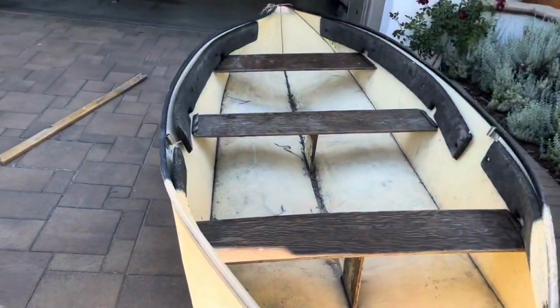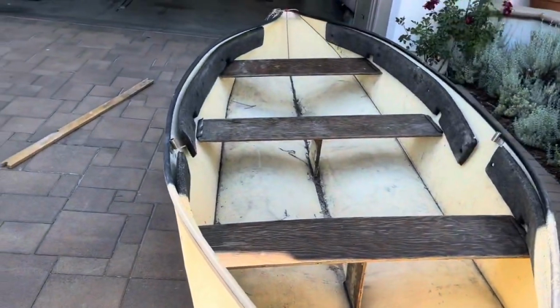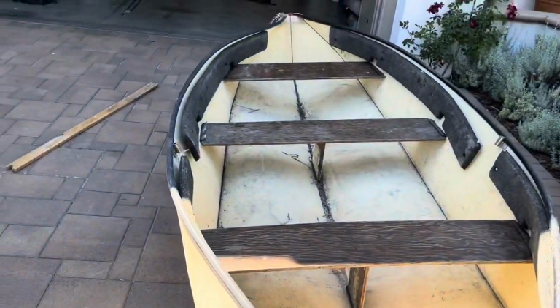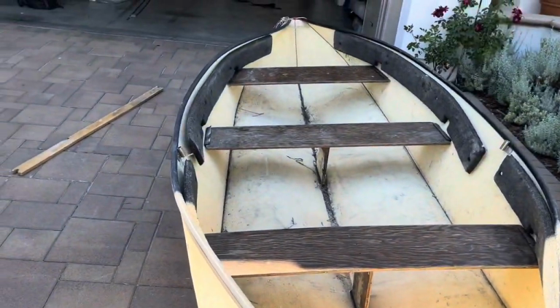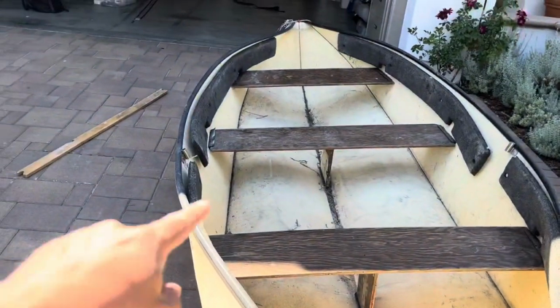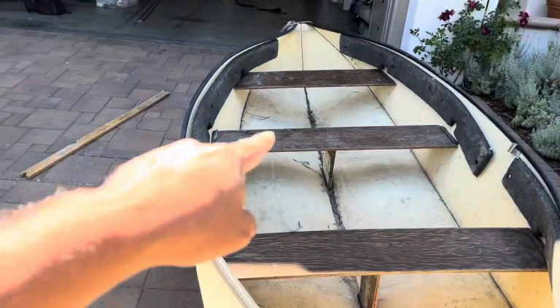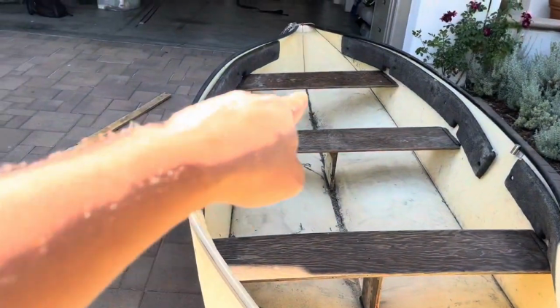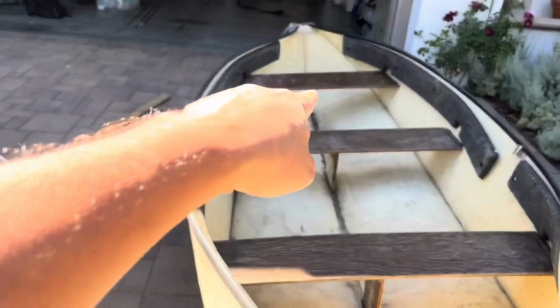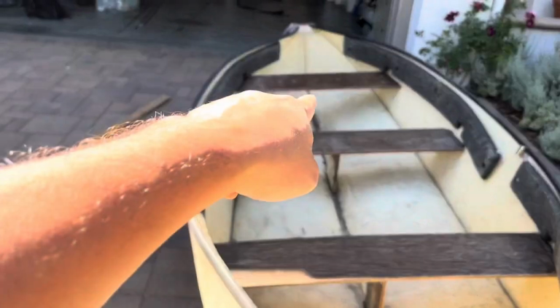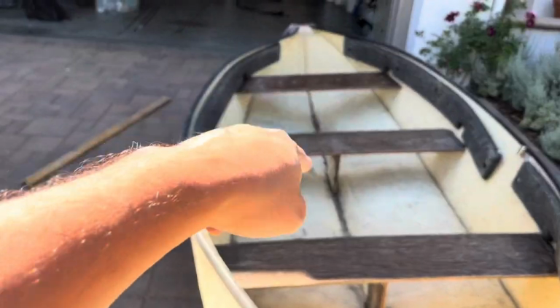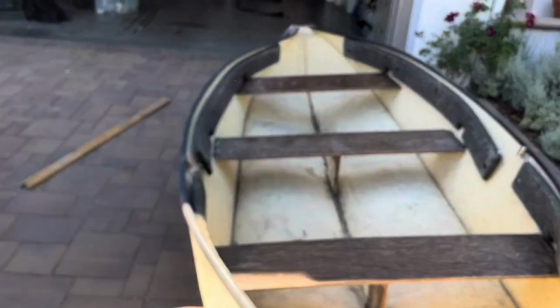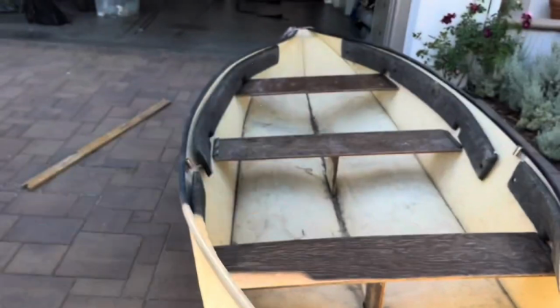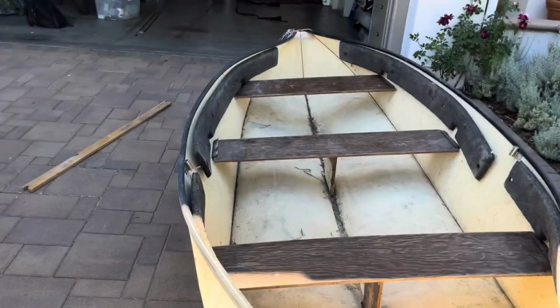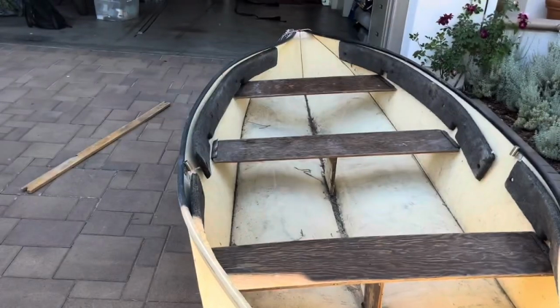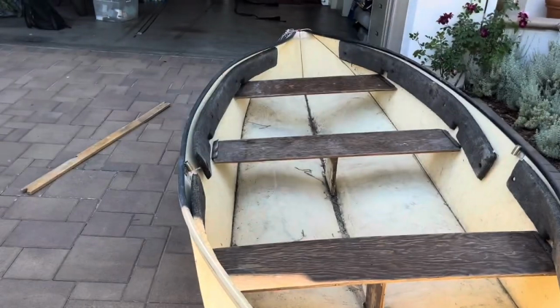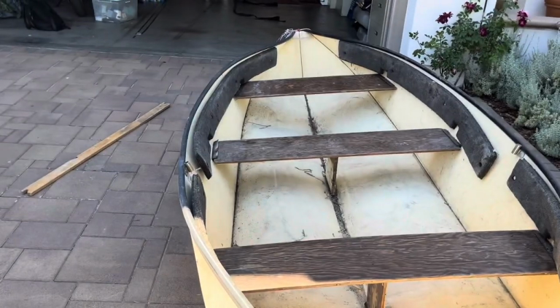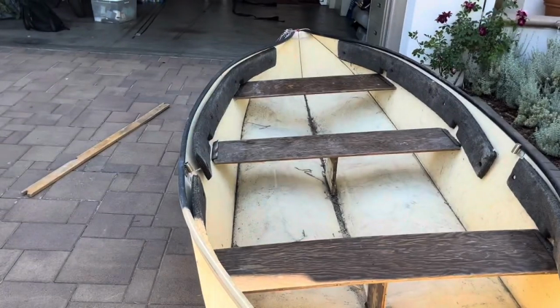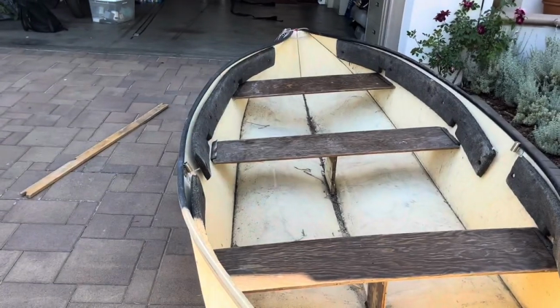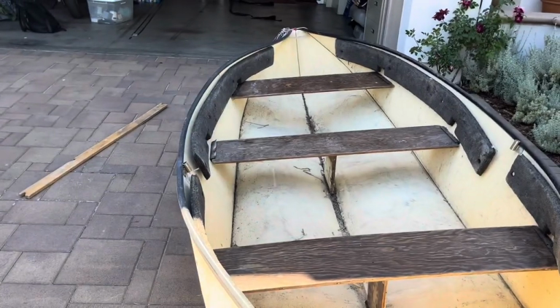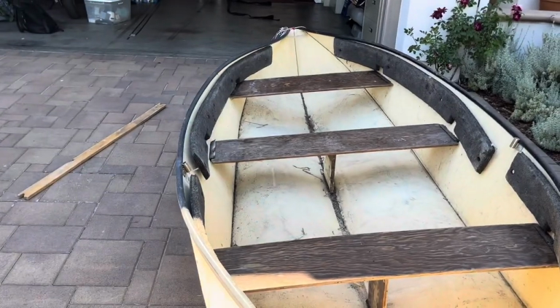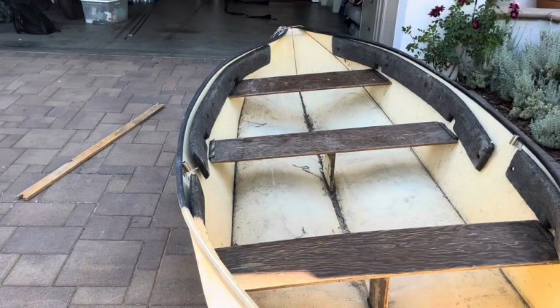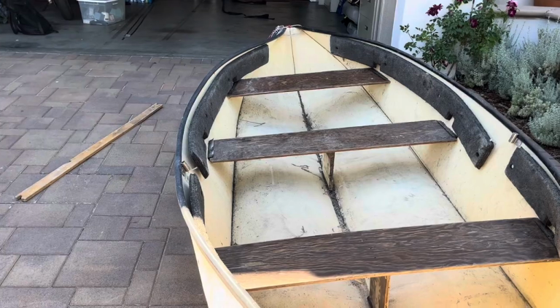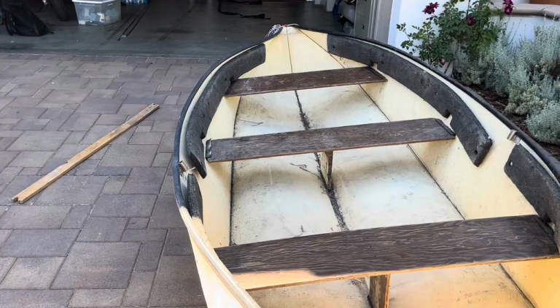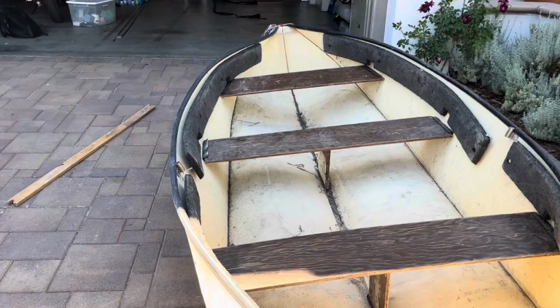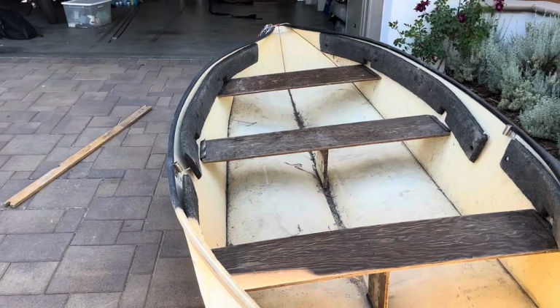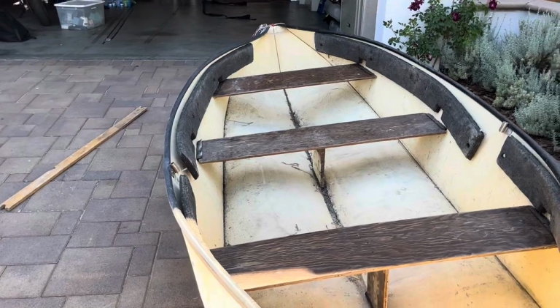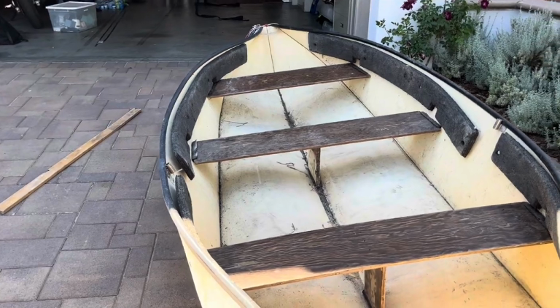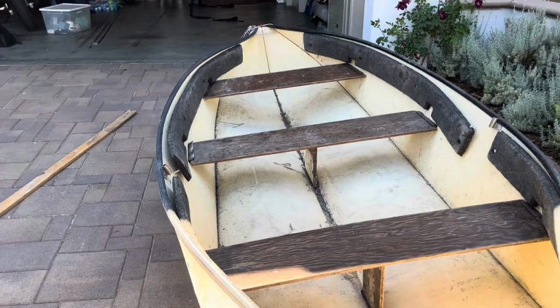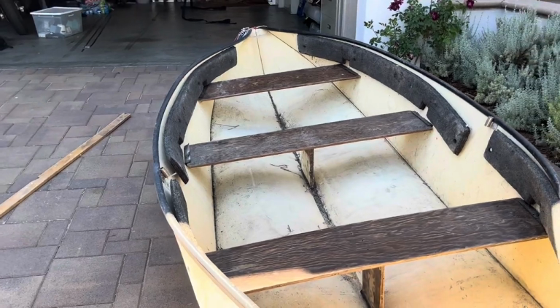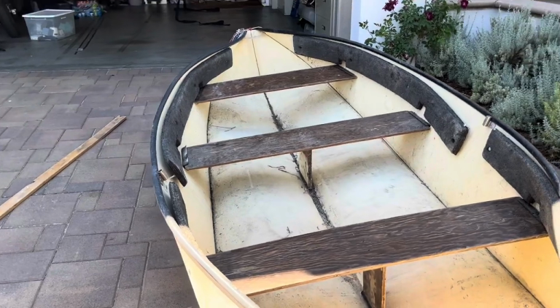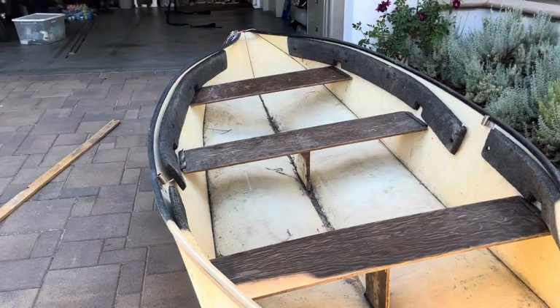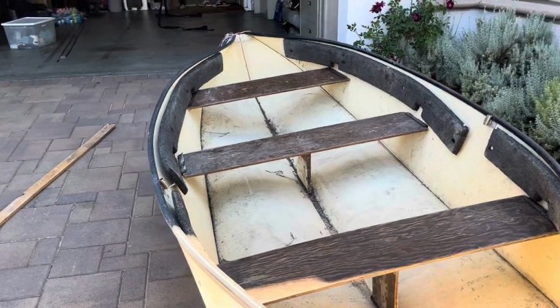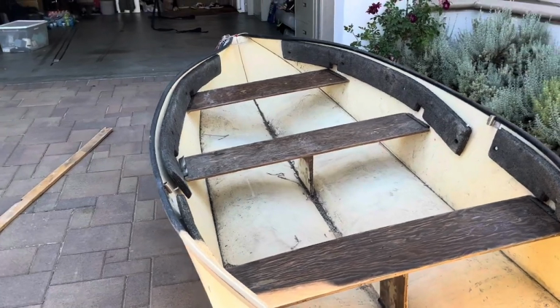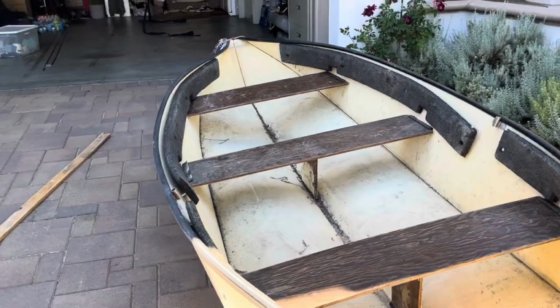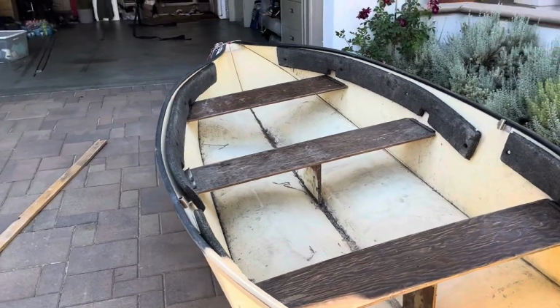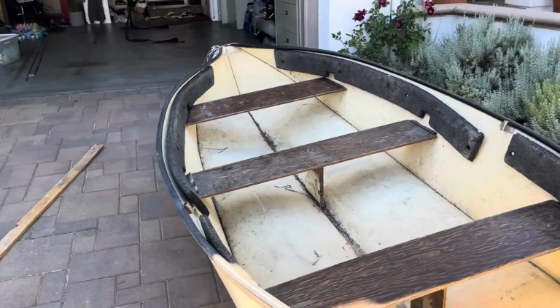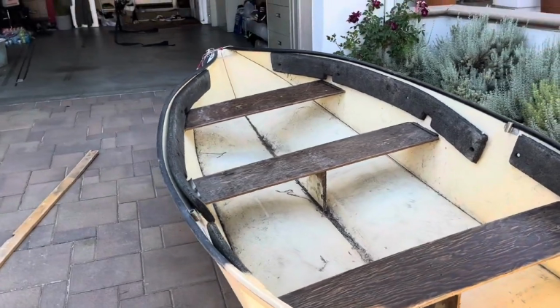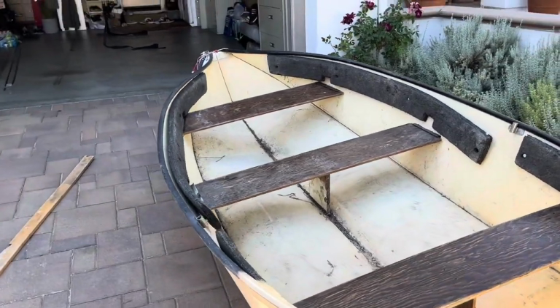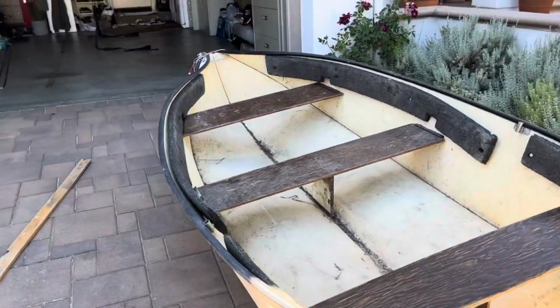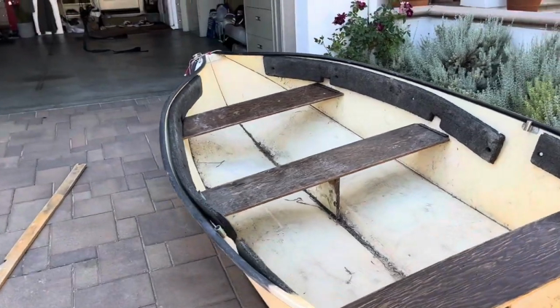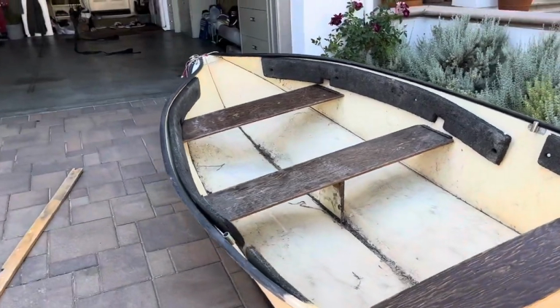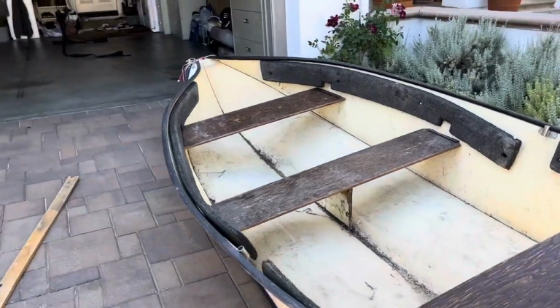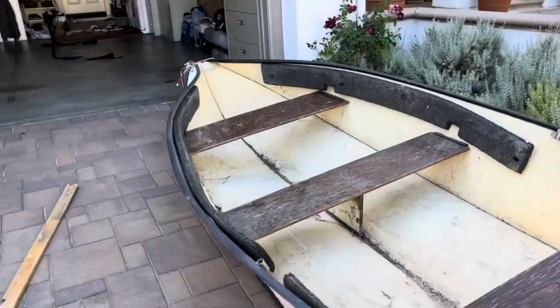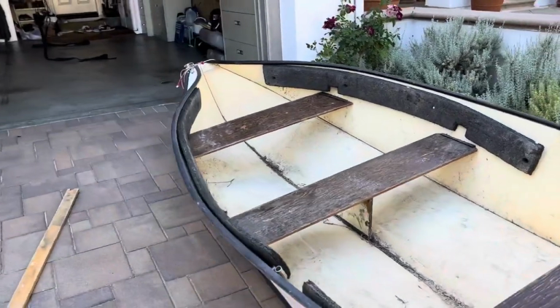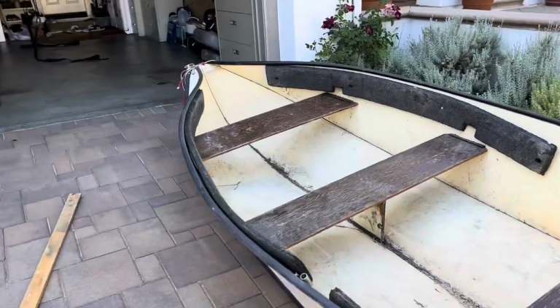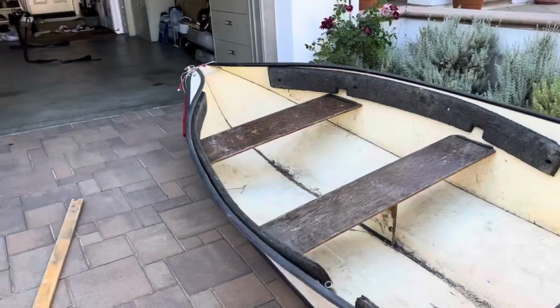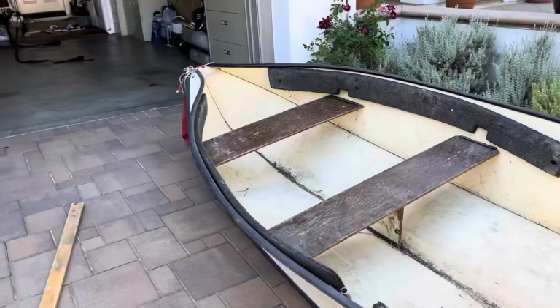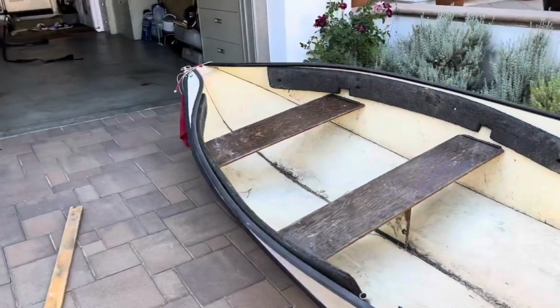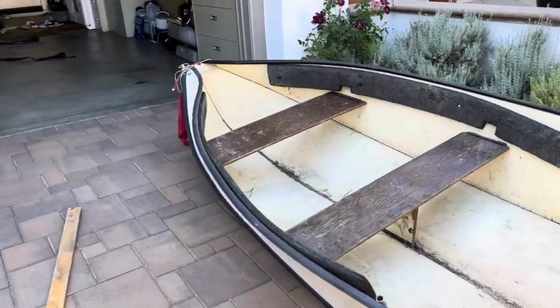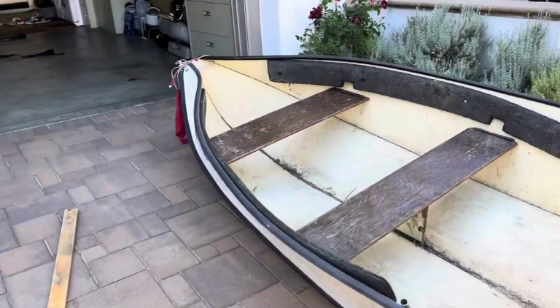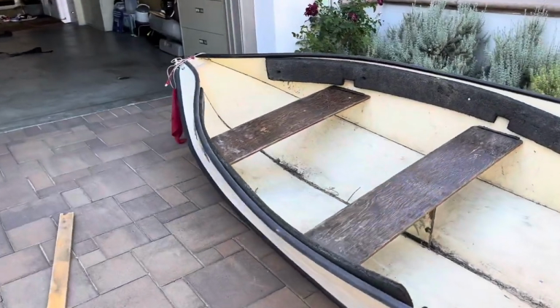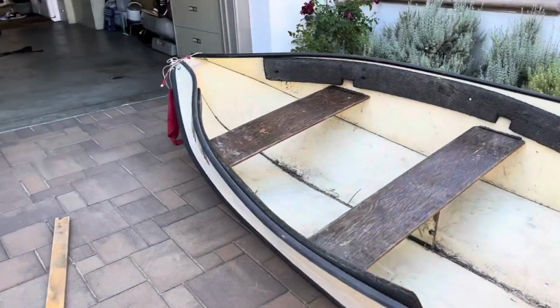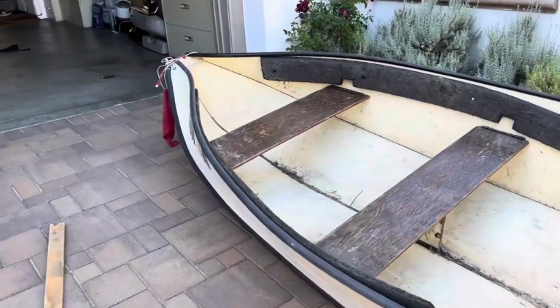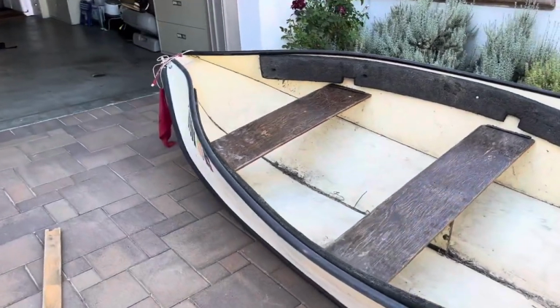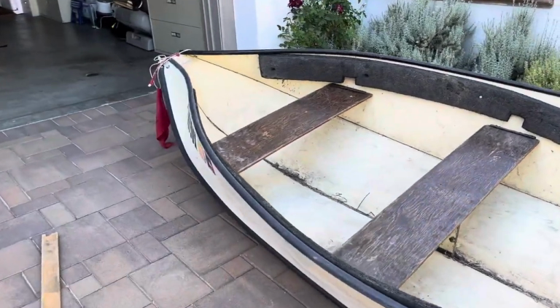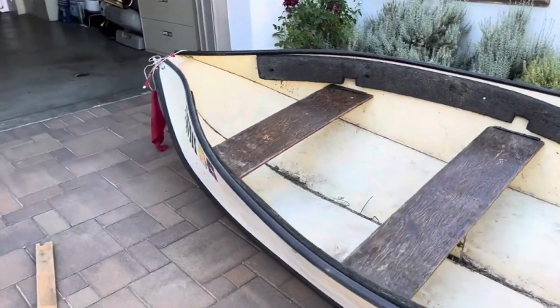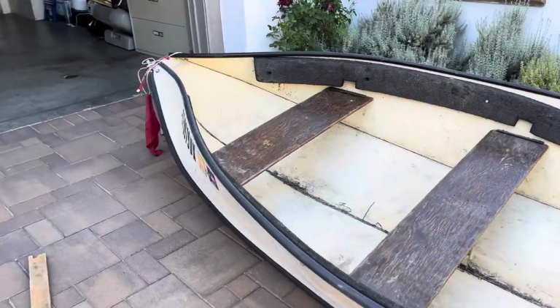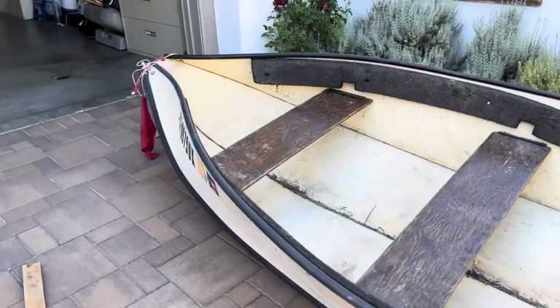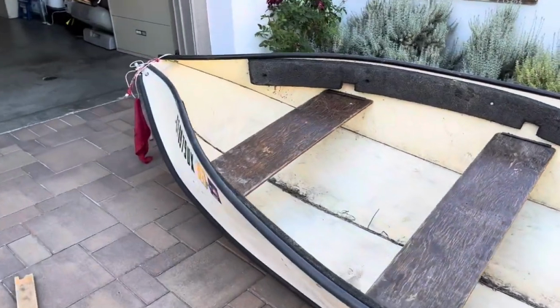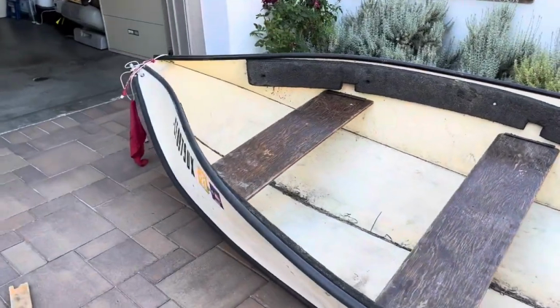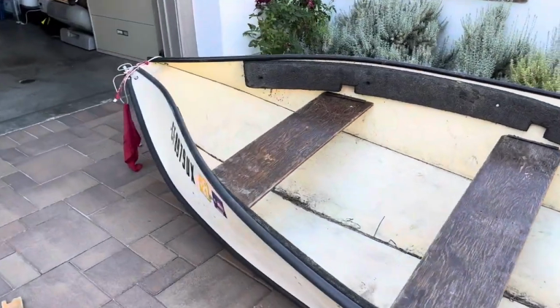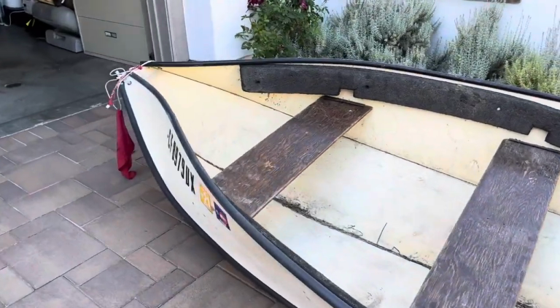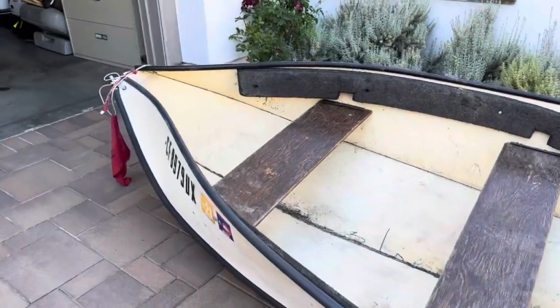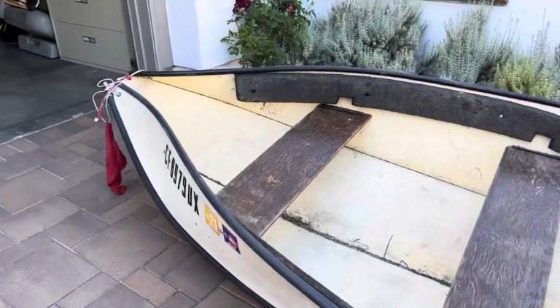There's supposed to be a center support on the front one too, but it broke off and I don't sit on that plank very often.